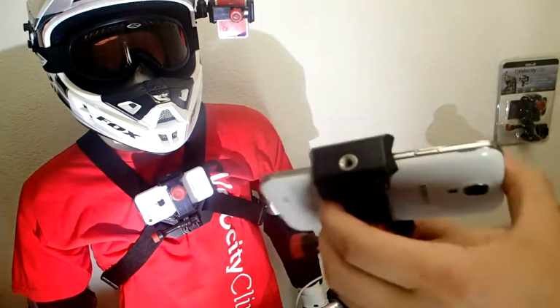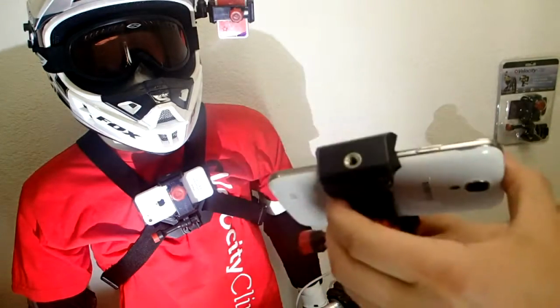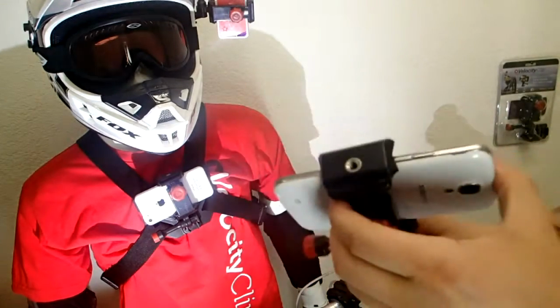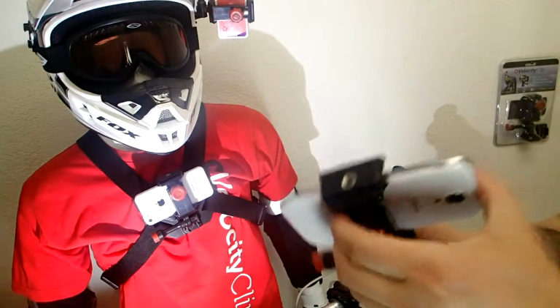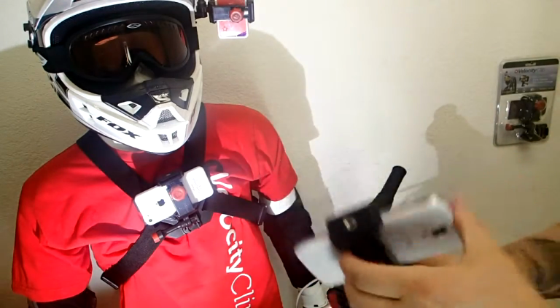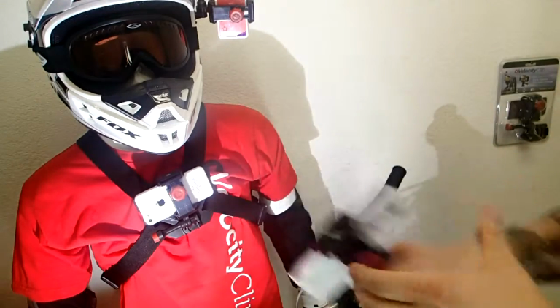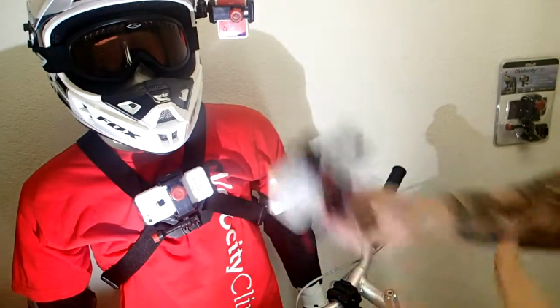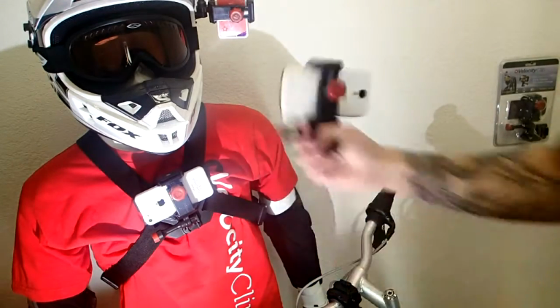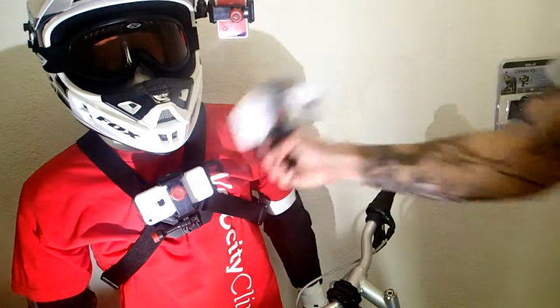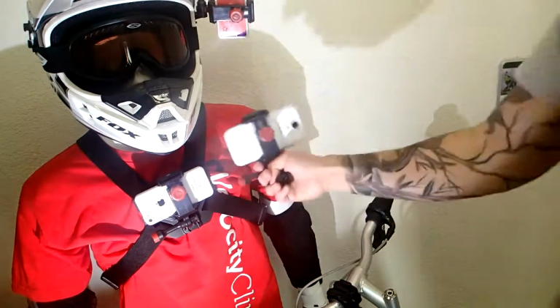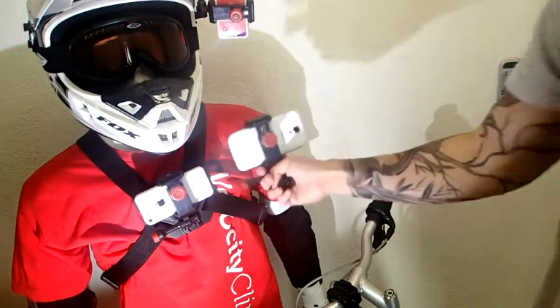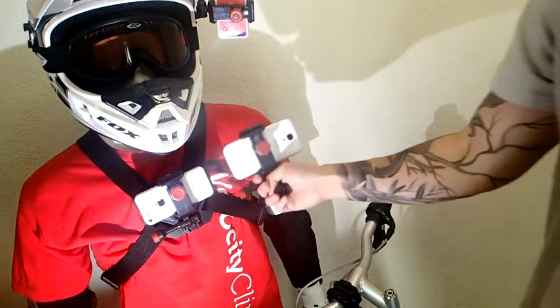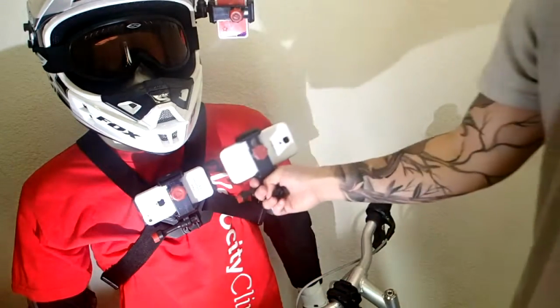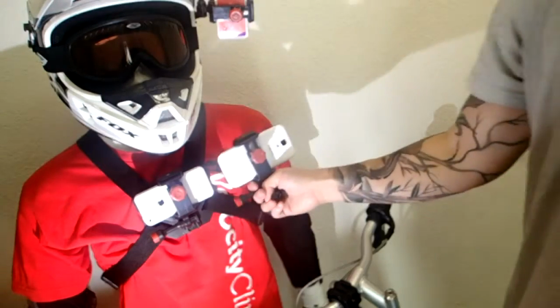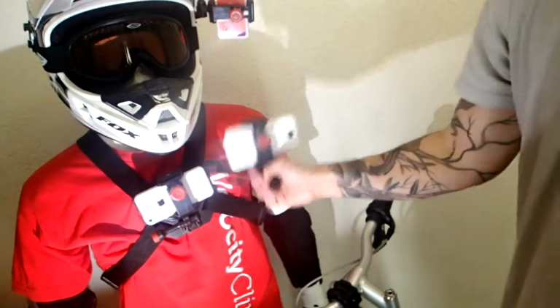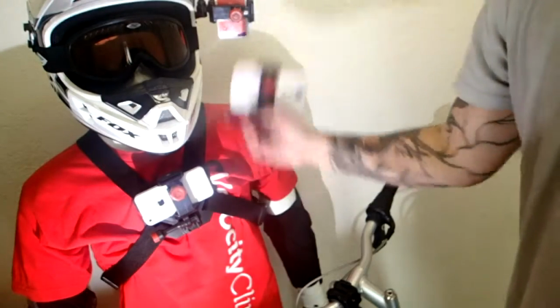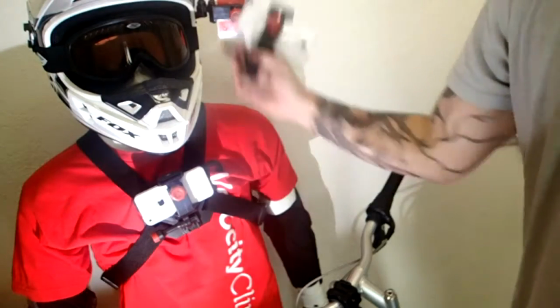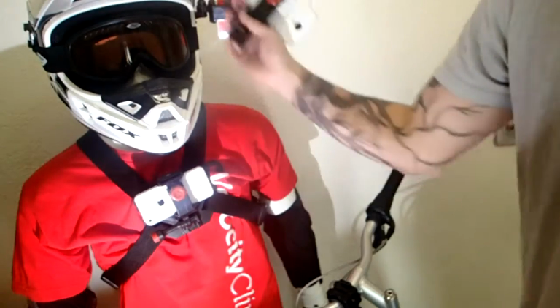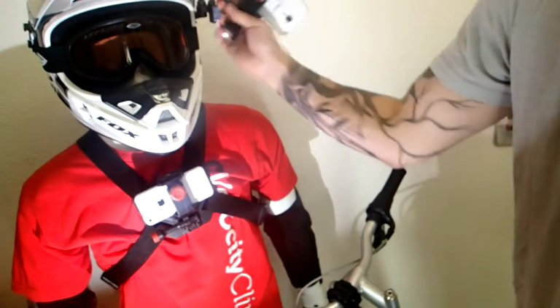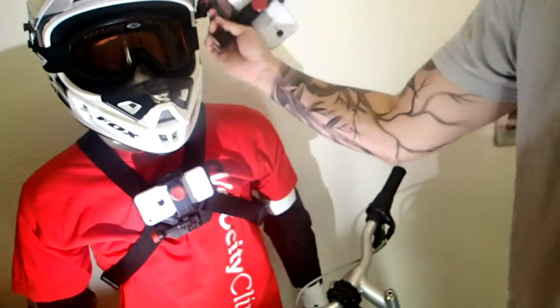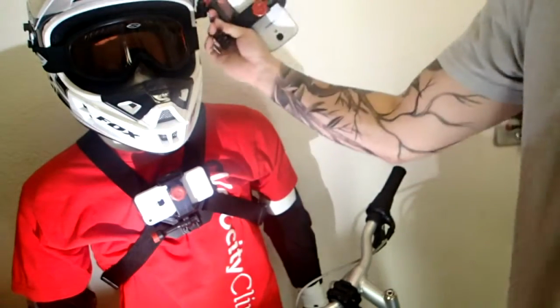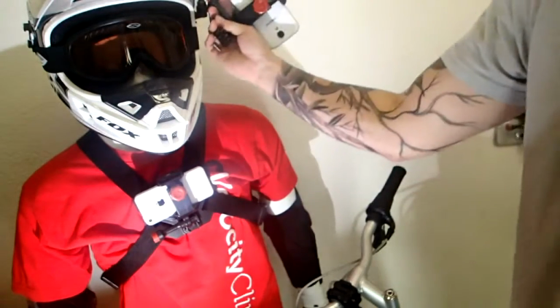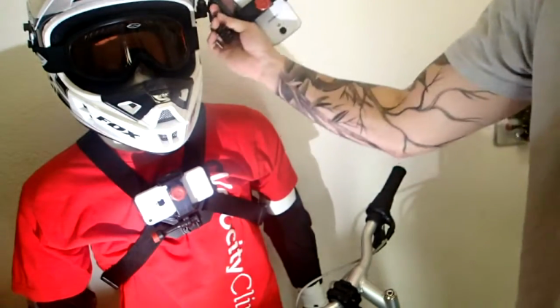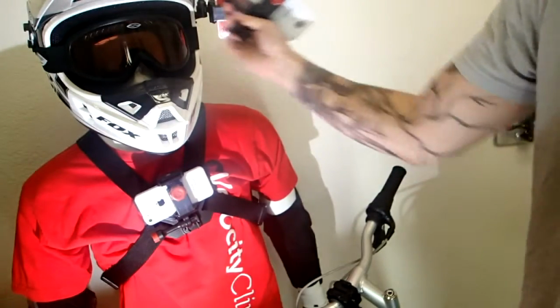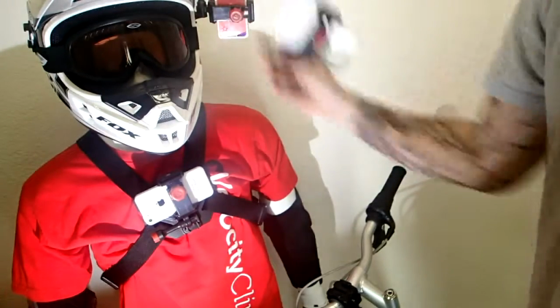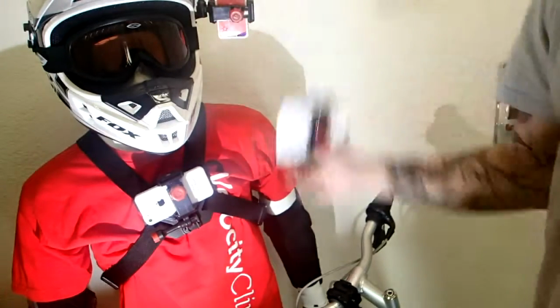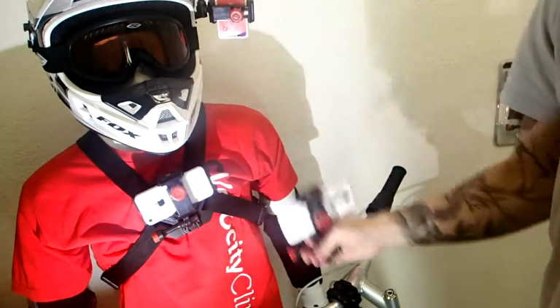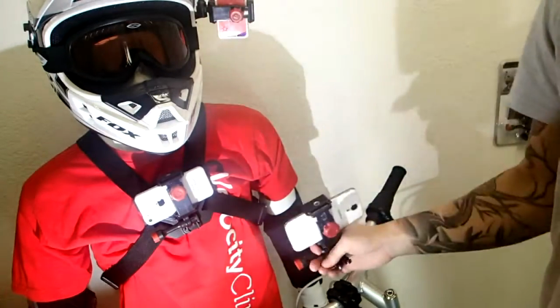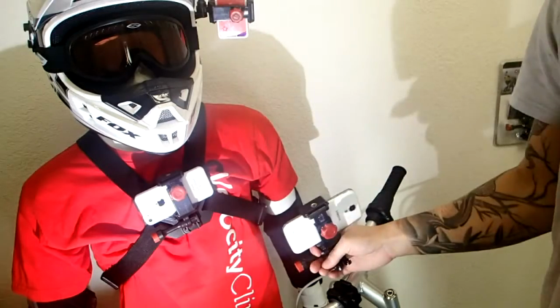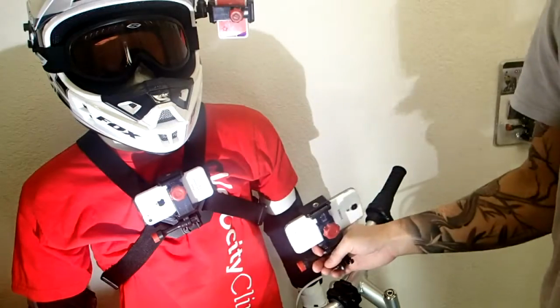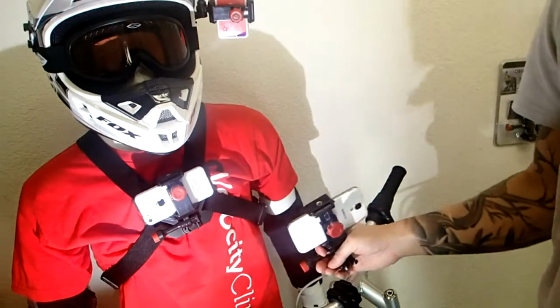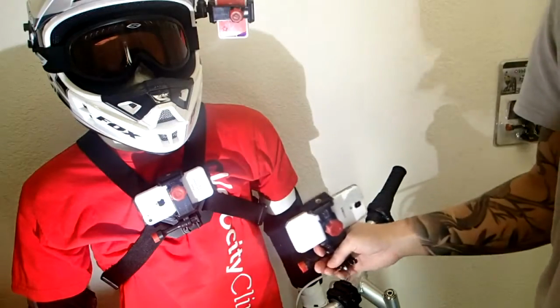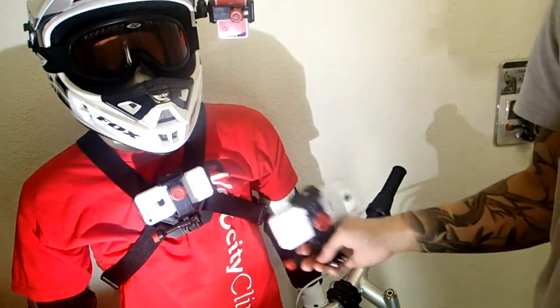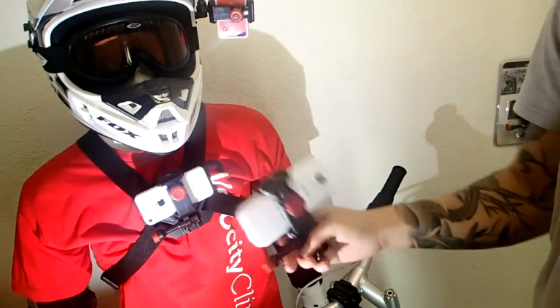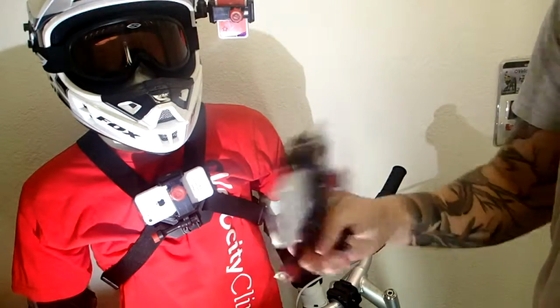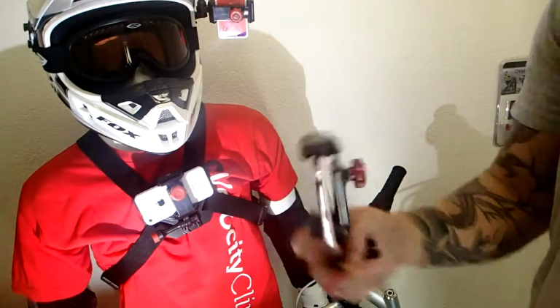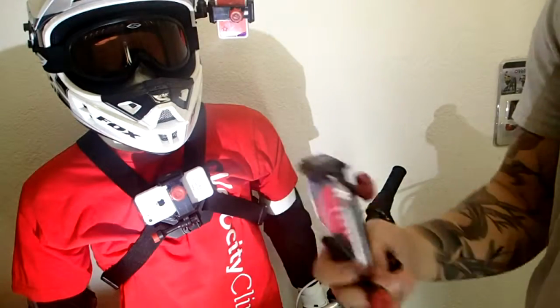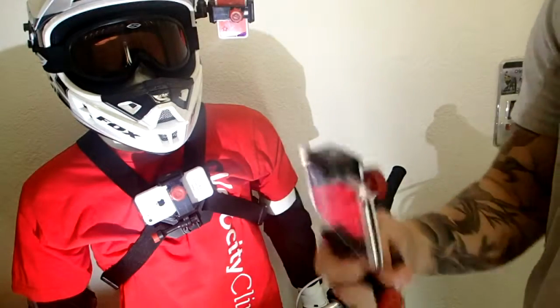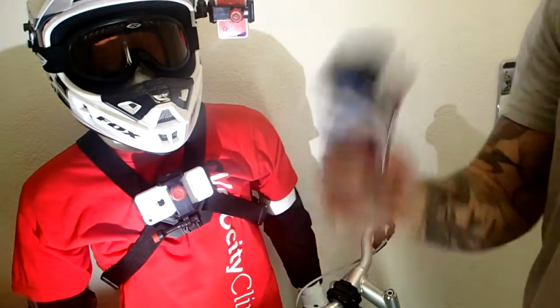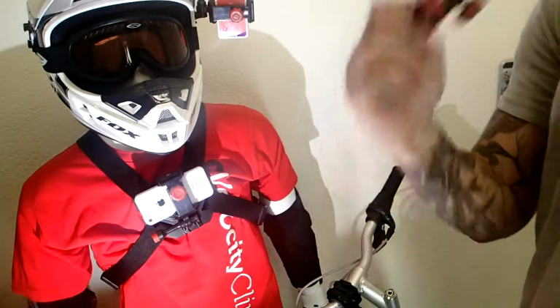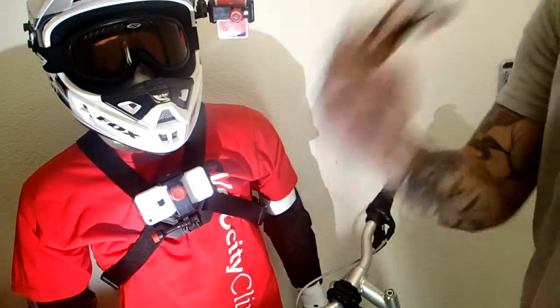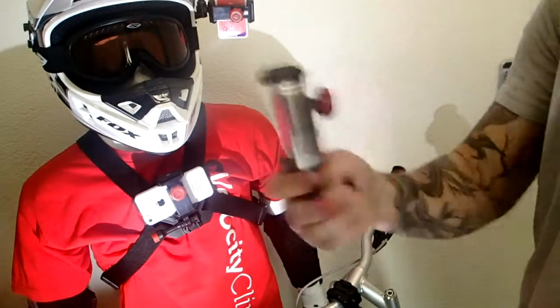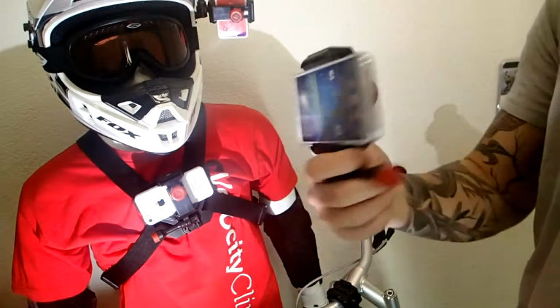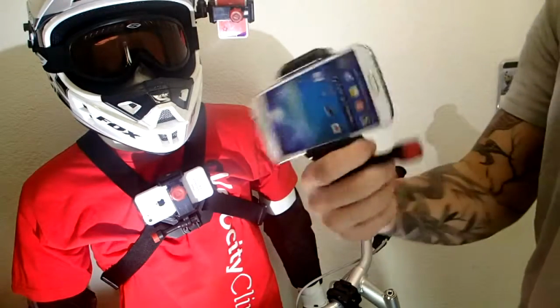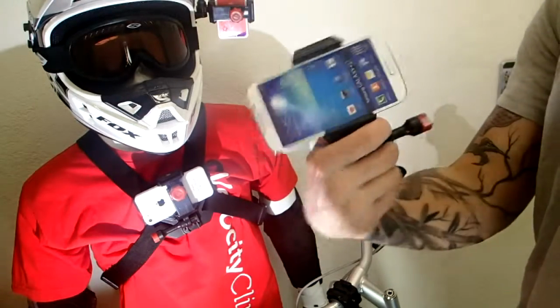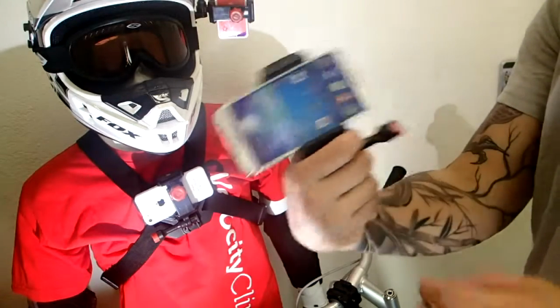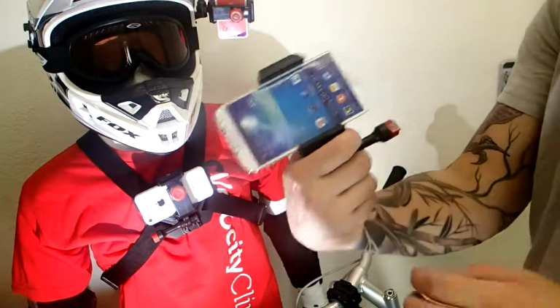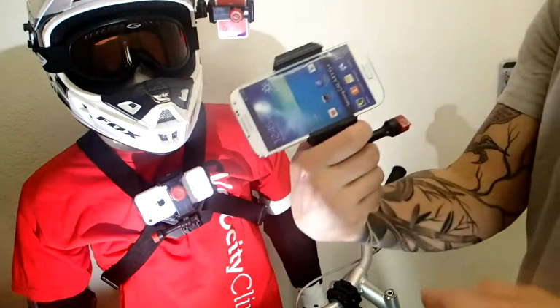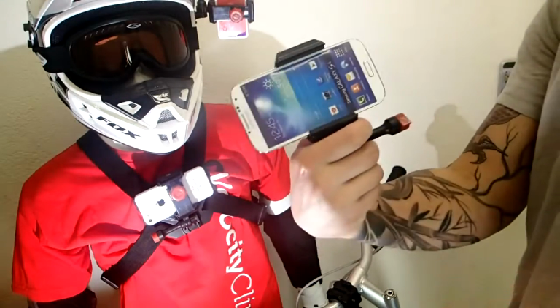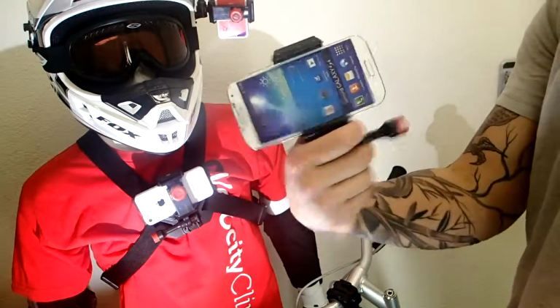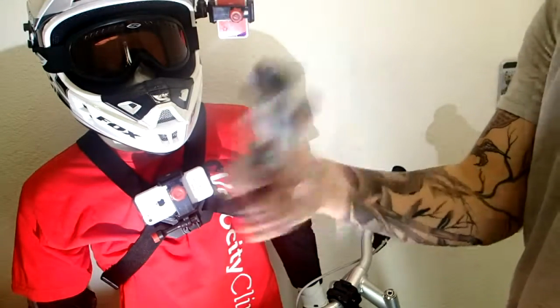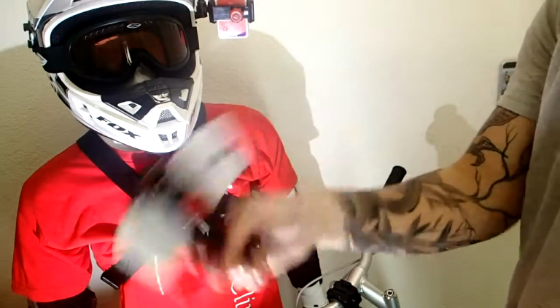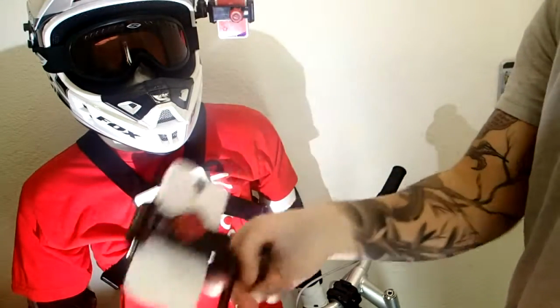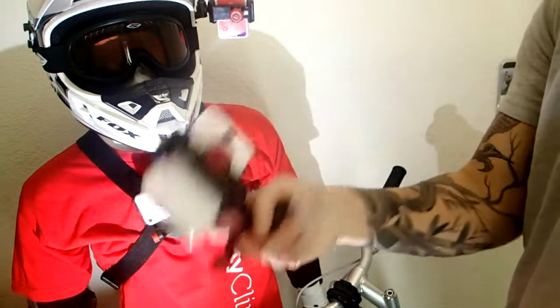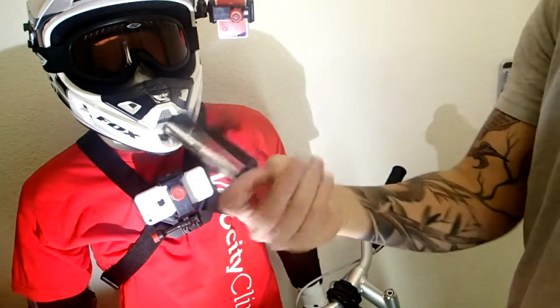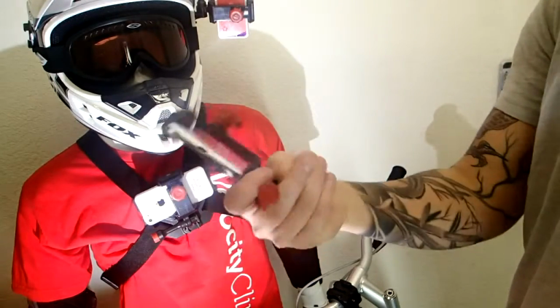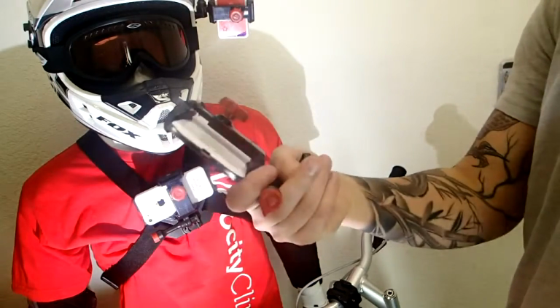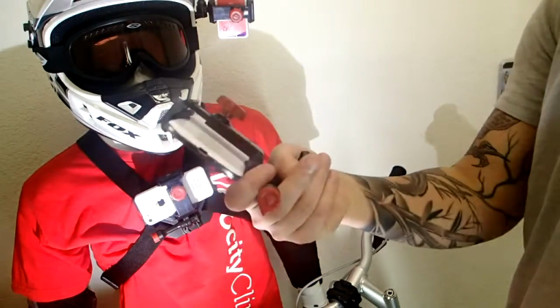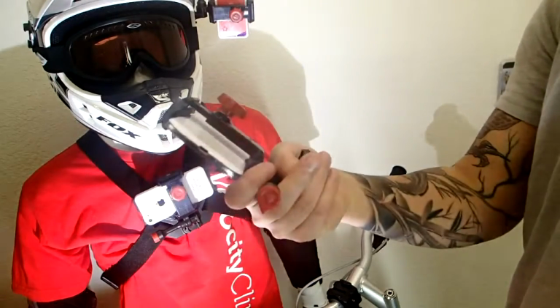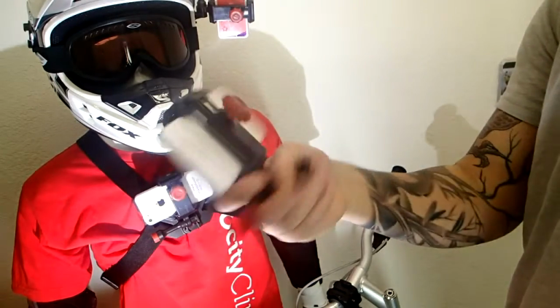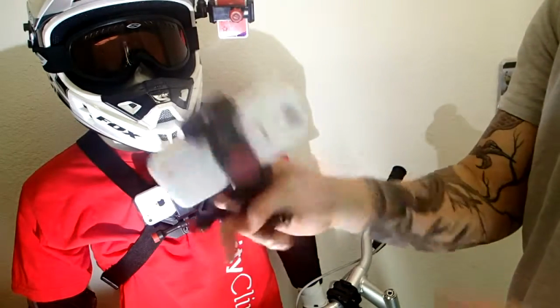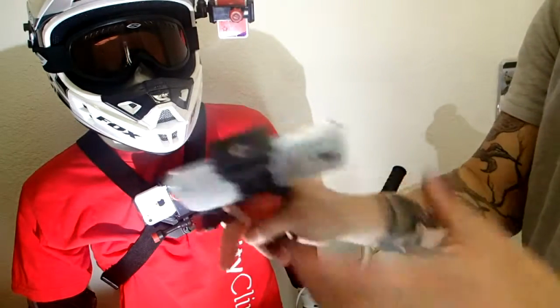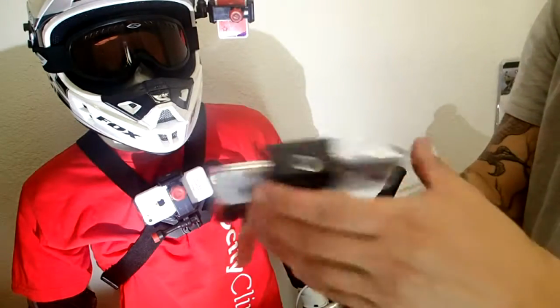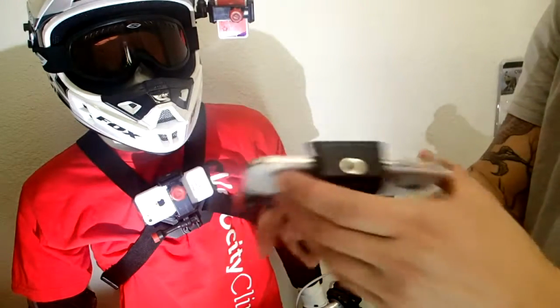So you can film from your chest, your helmet, or your bike handlebar, so it kind of turns your phone into a GoPro but for a fraction of the cost.